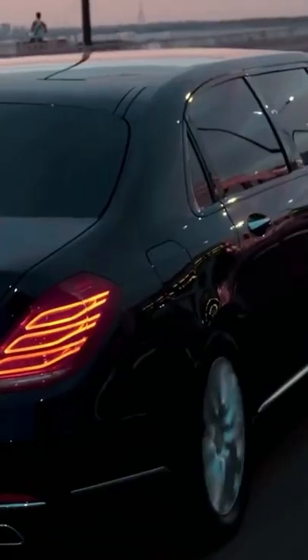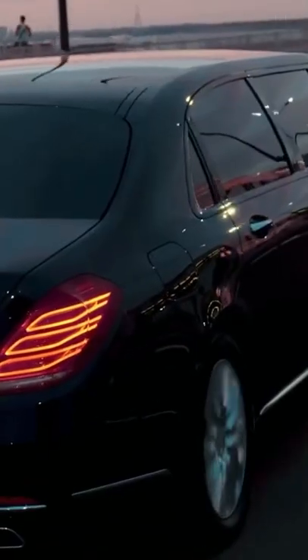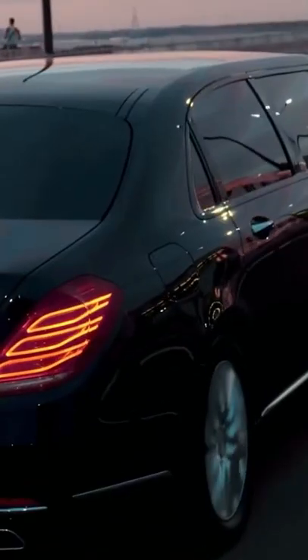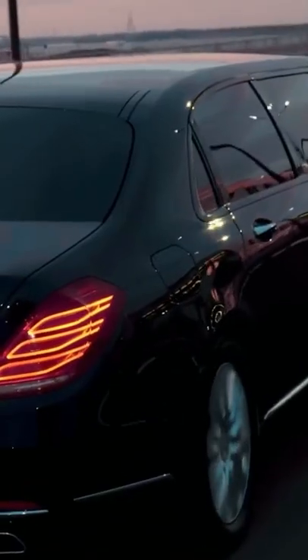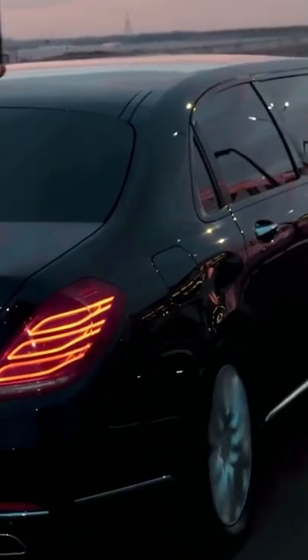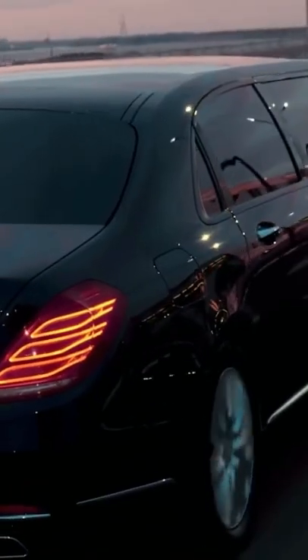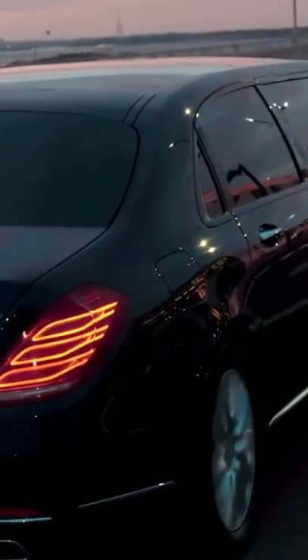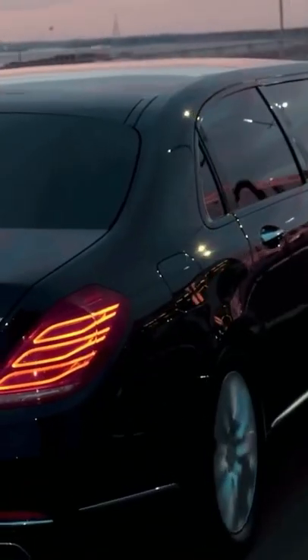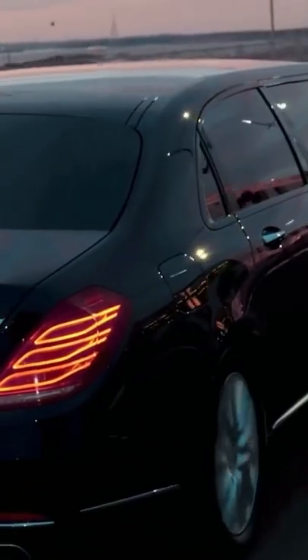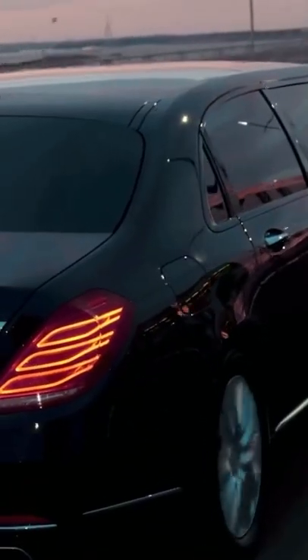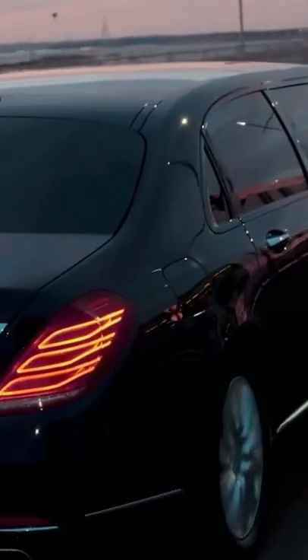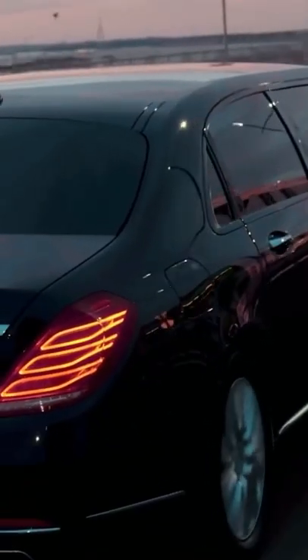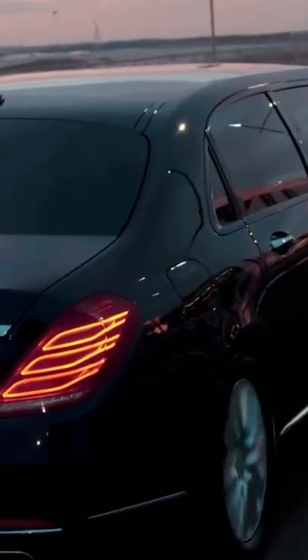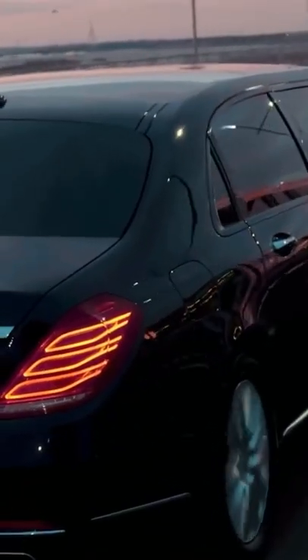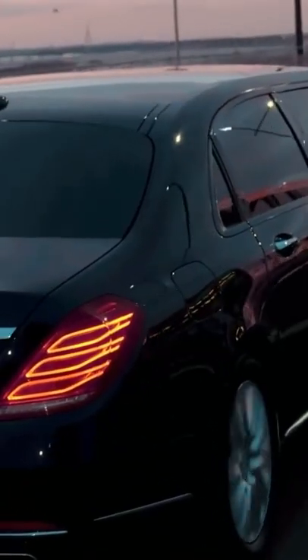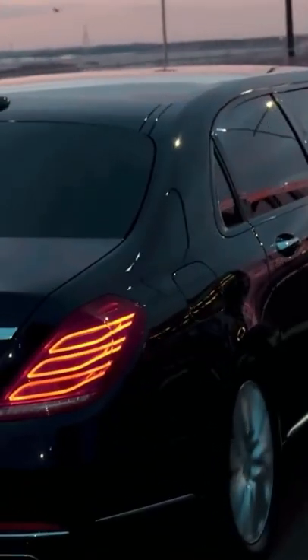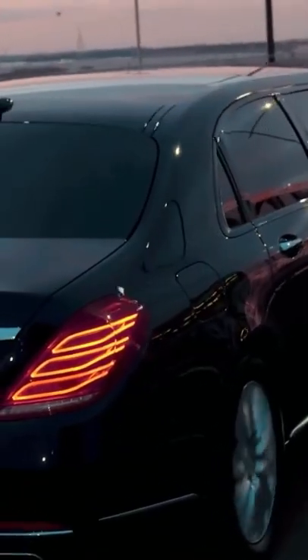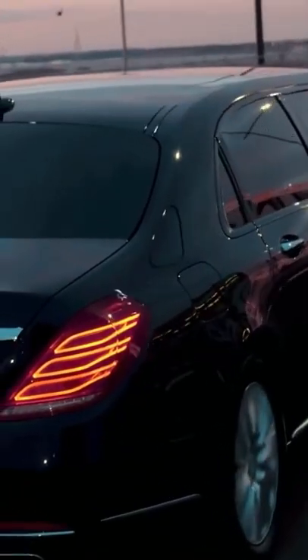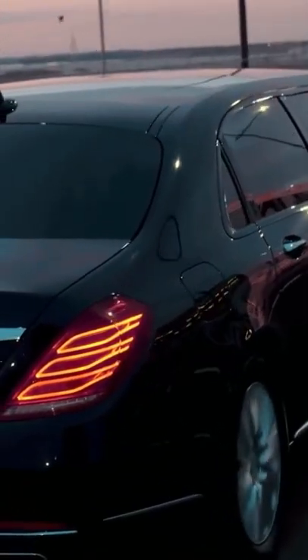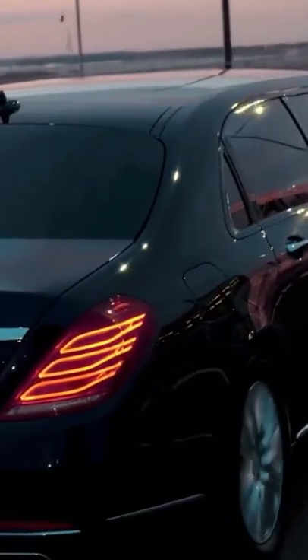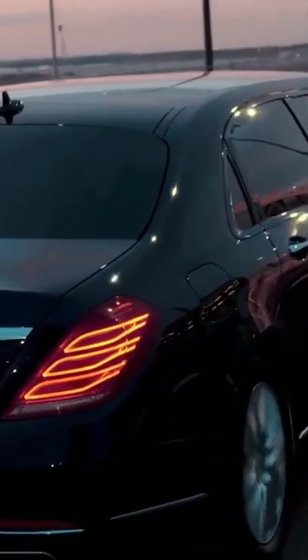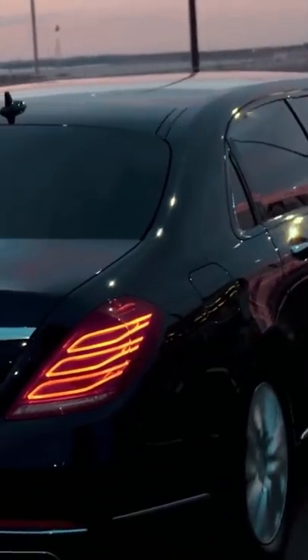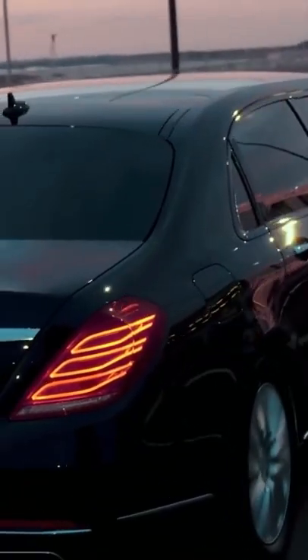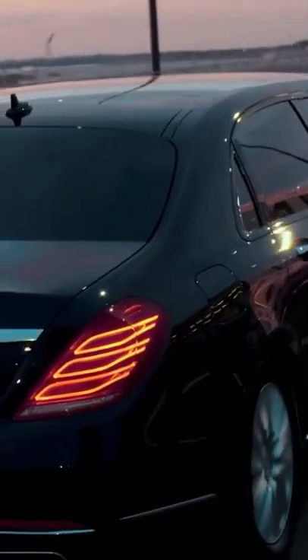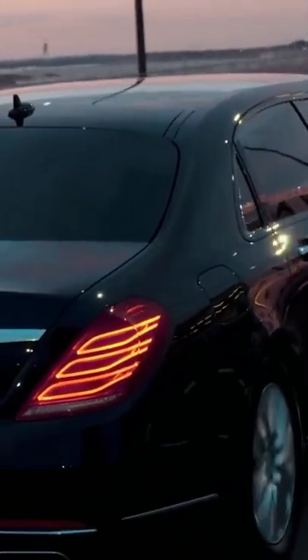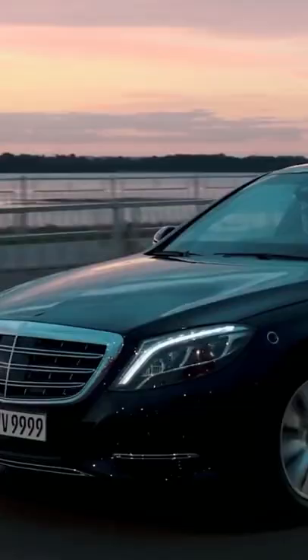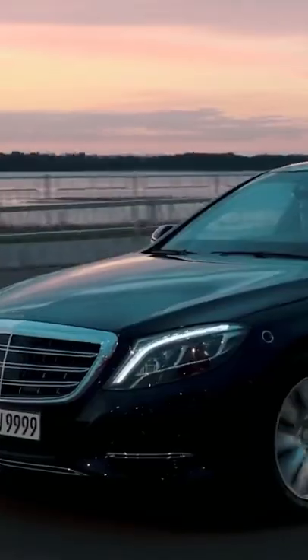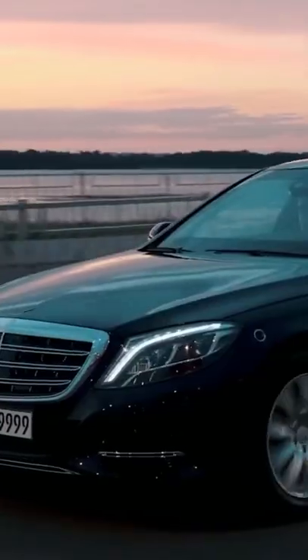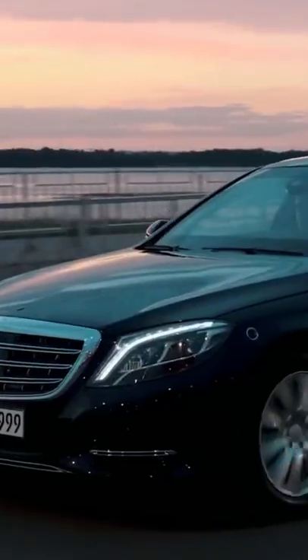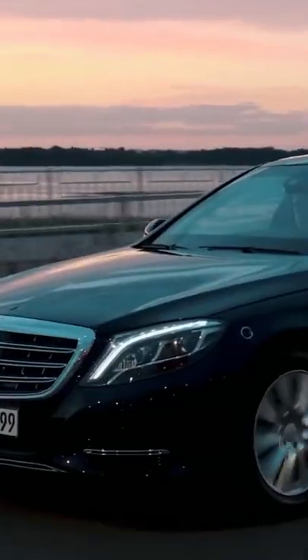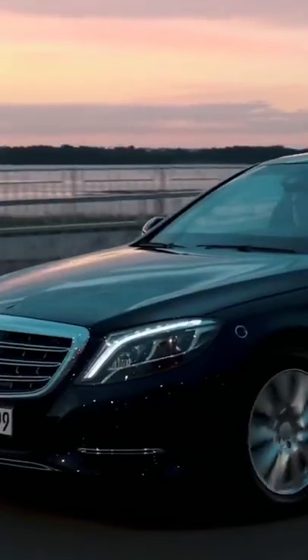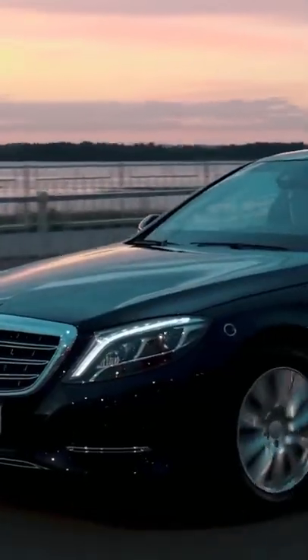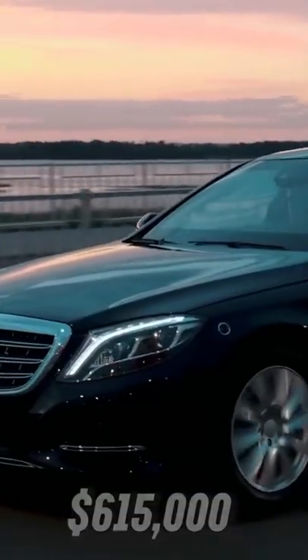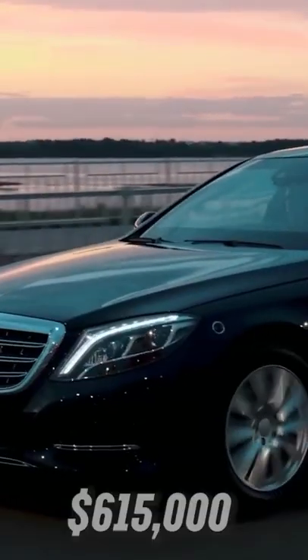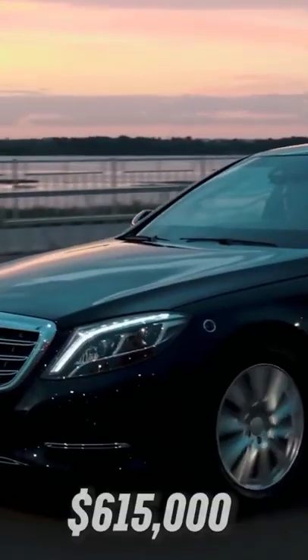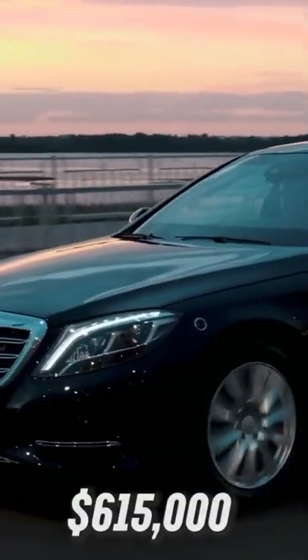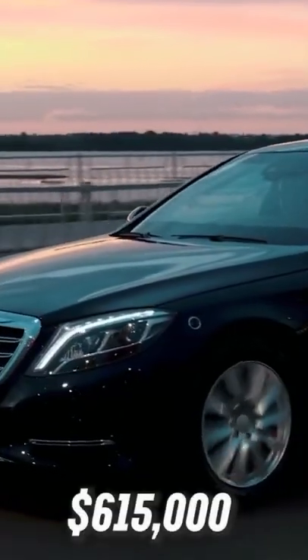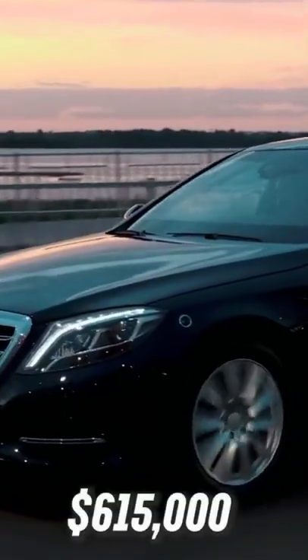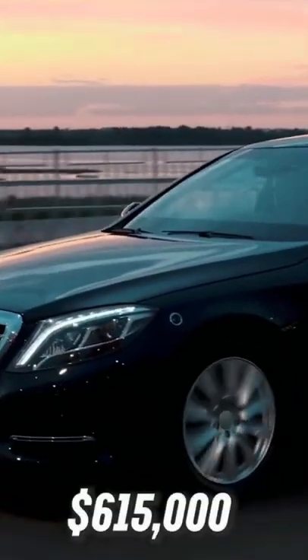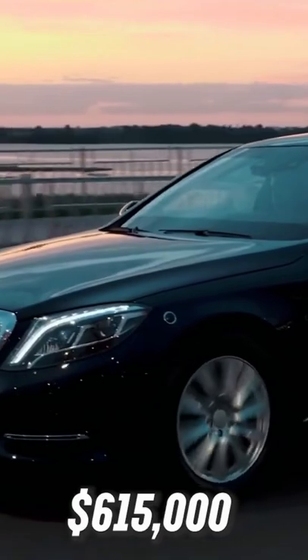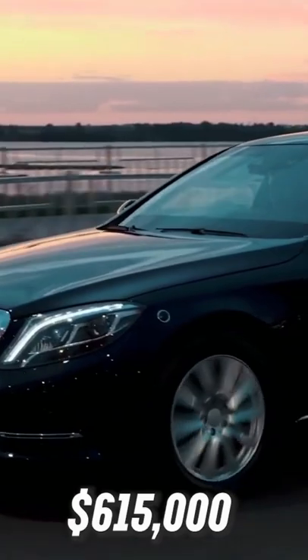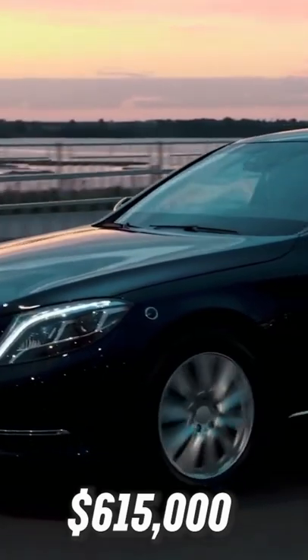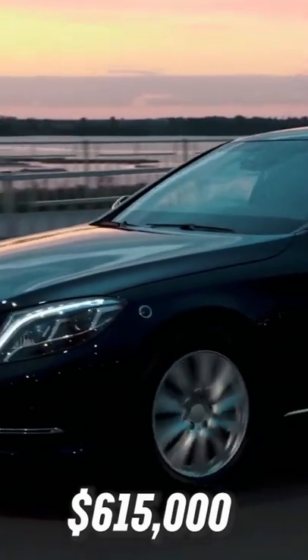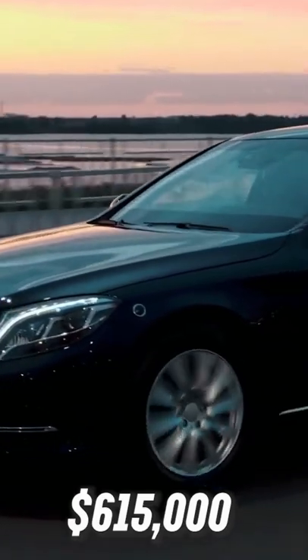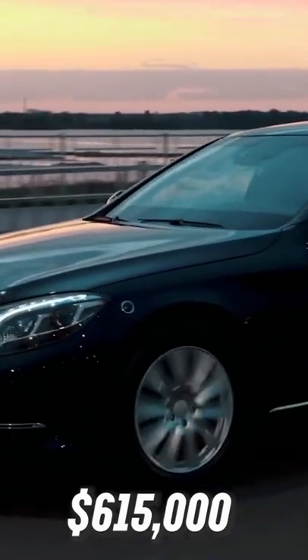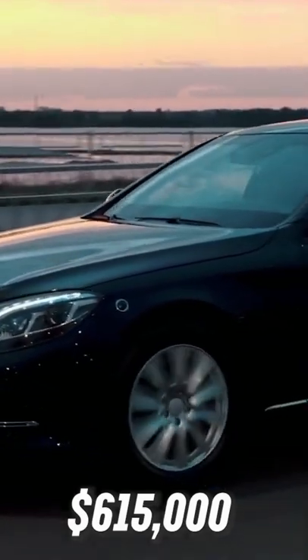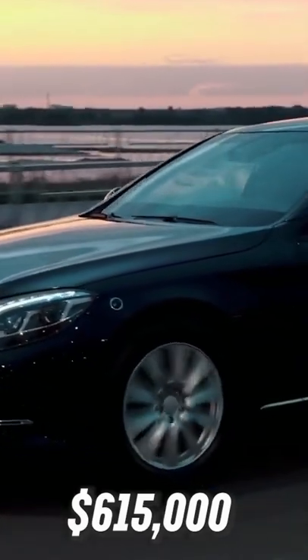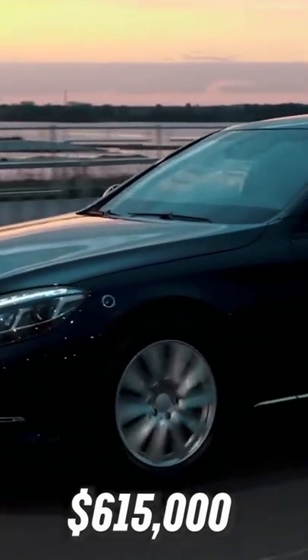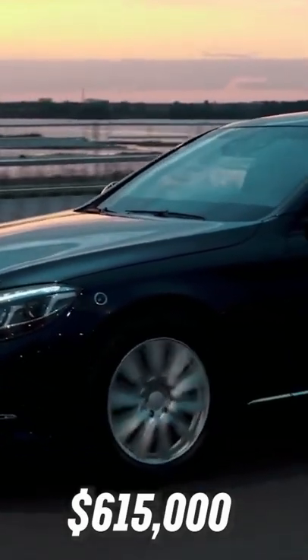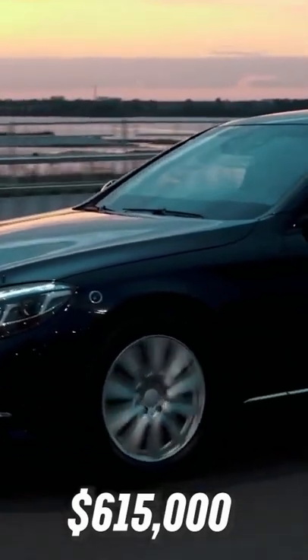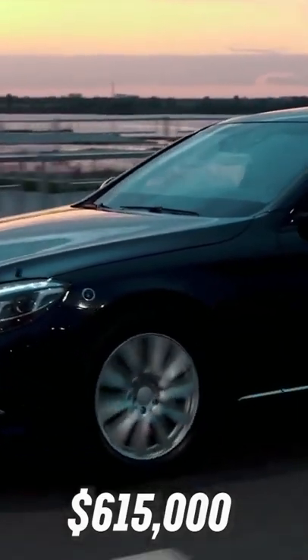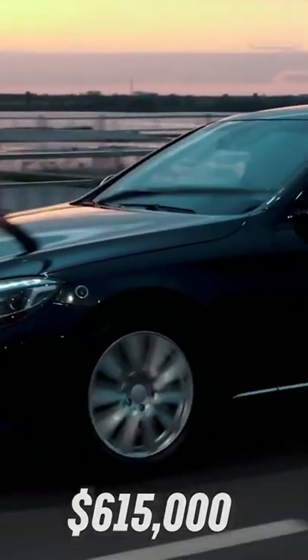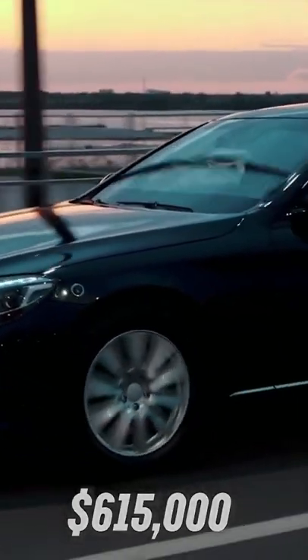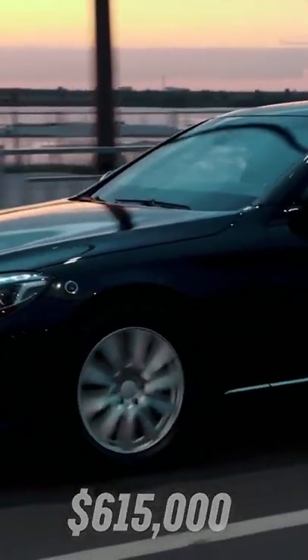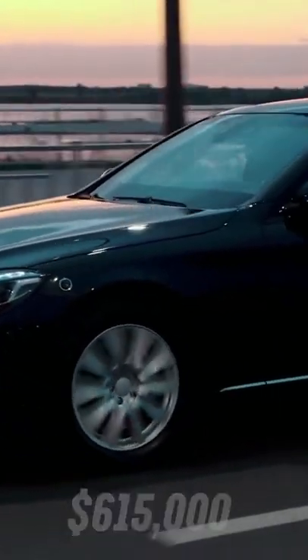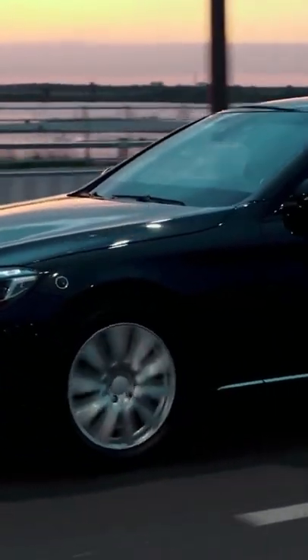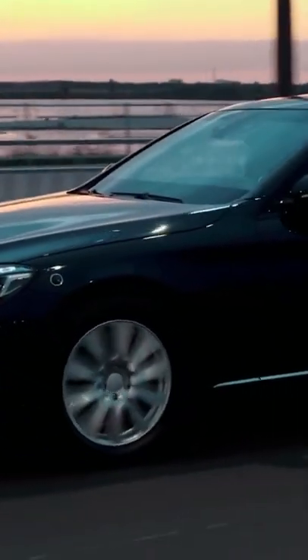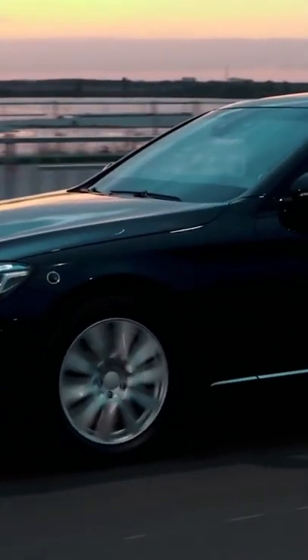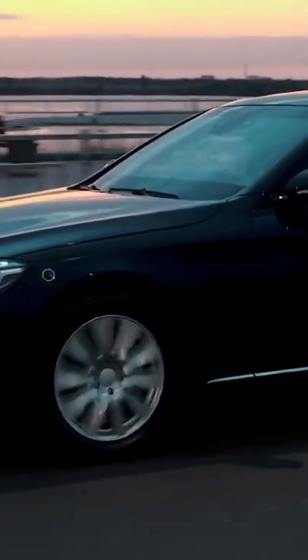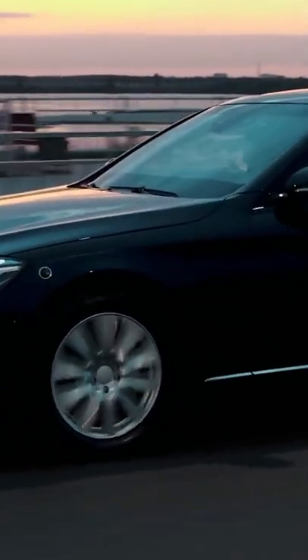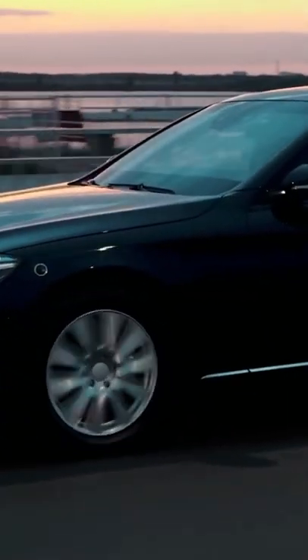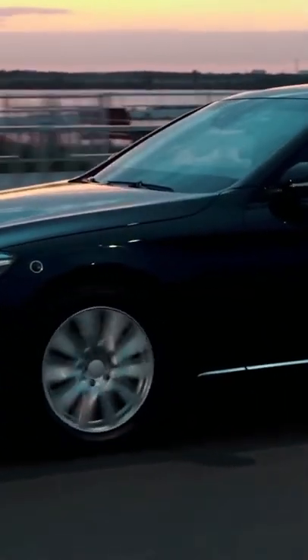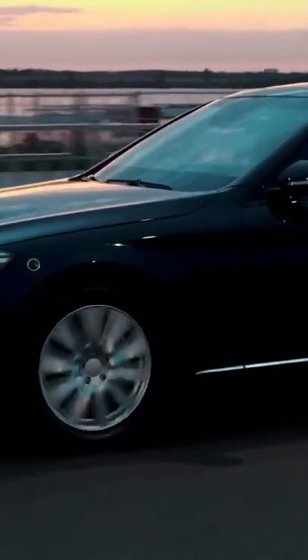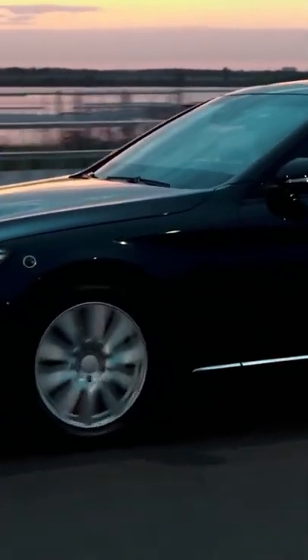The S650 Pullman wants for absolutely nothing, and with a price tag of $615,000, that is only to be expected.